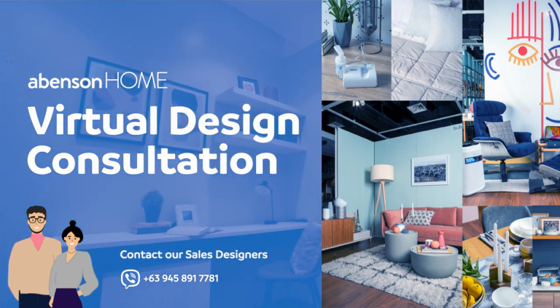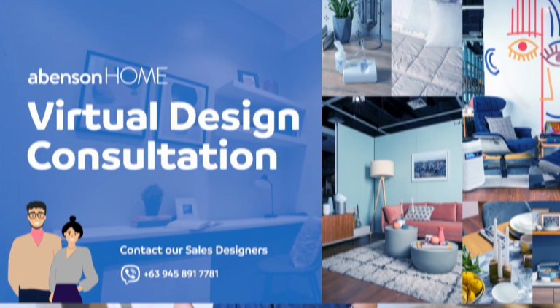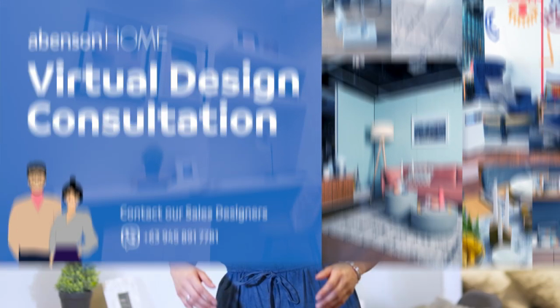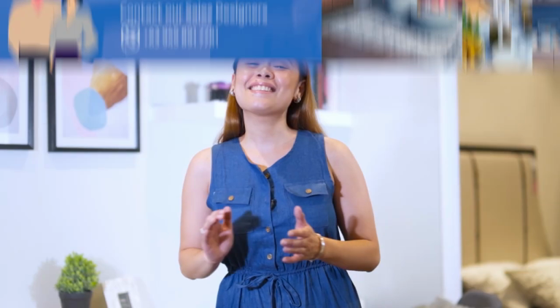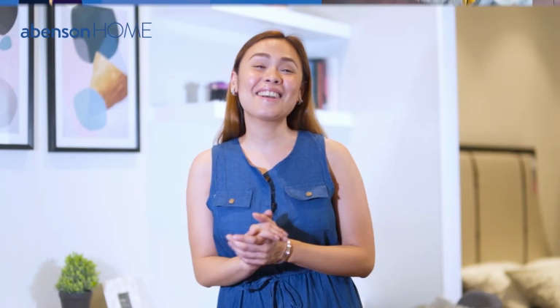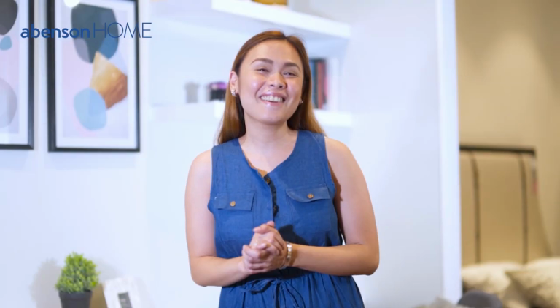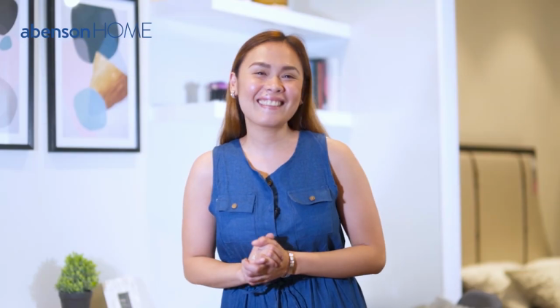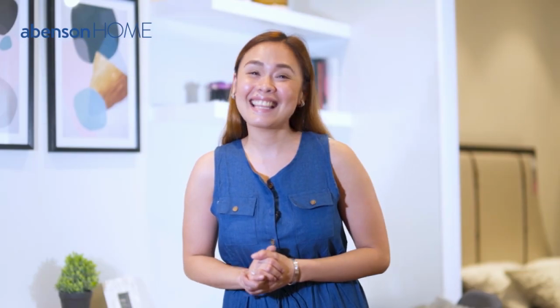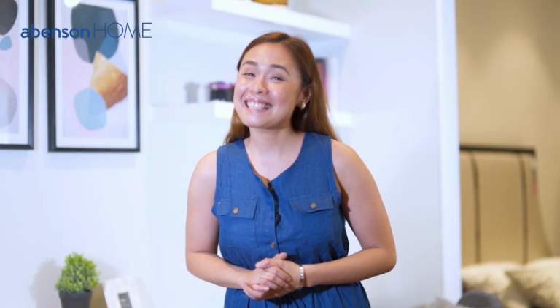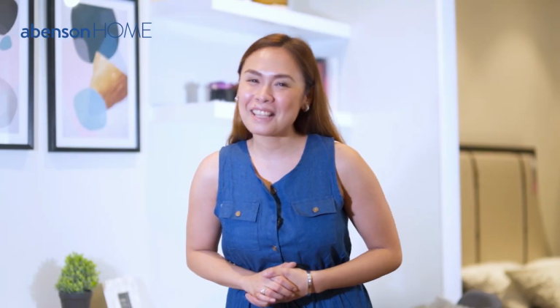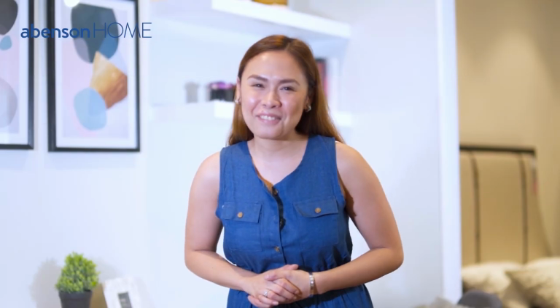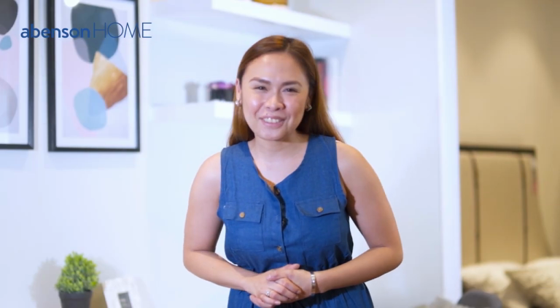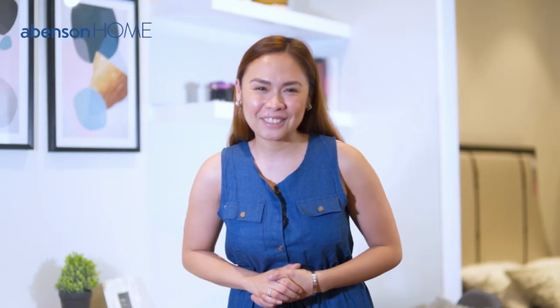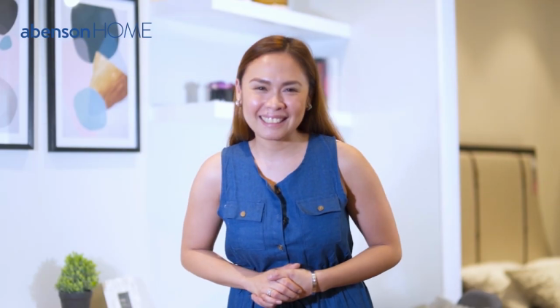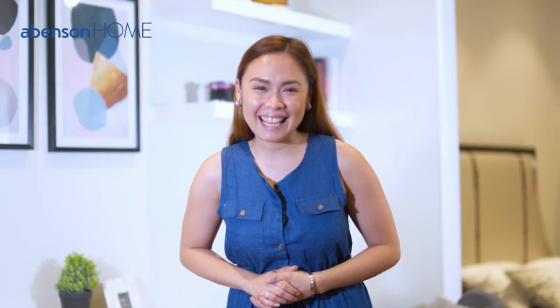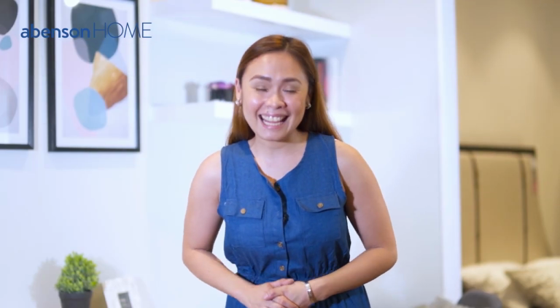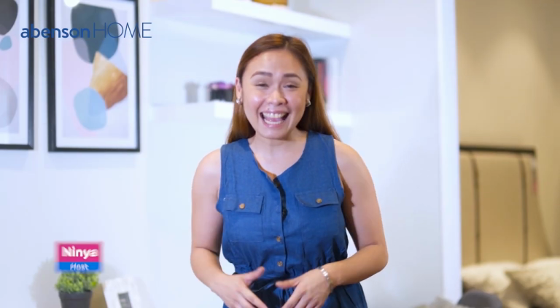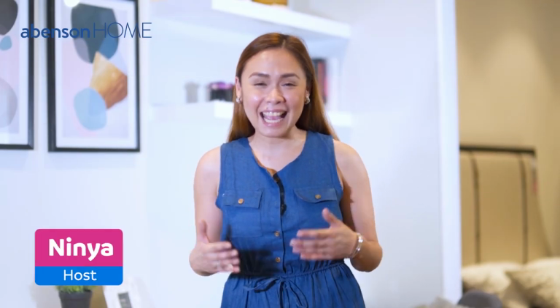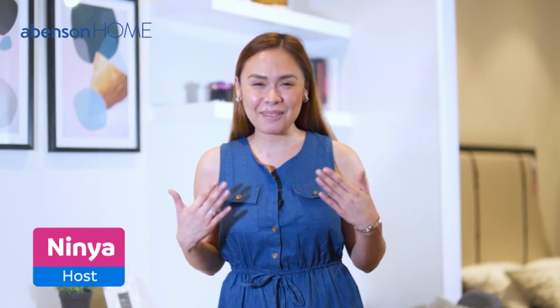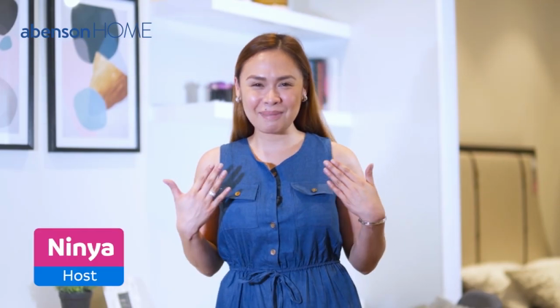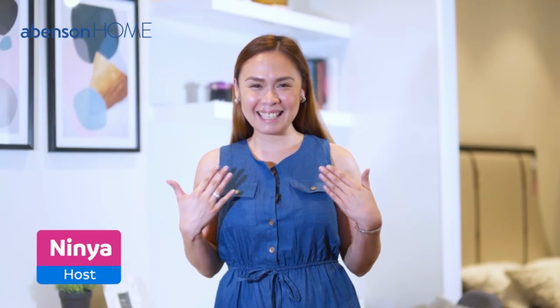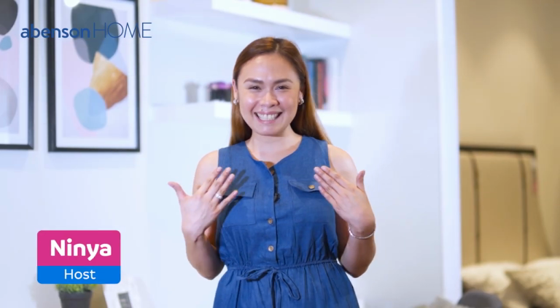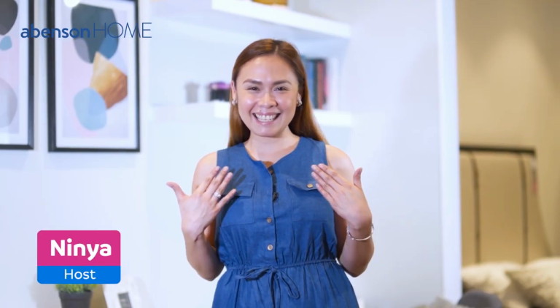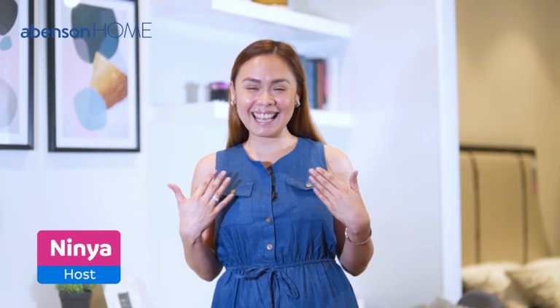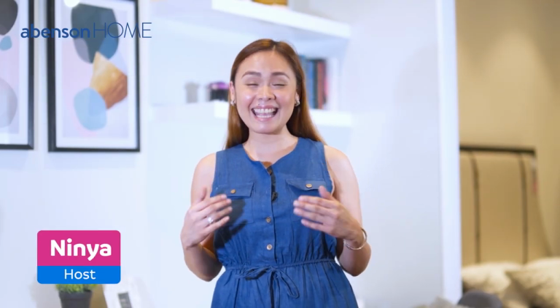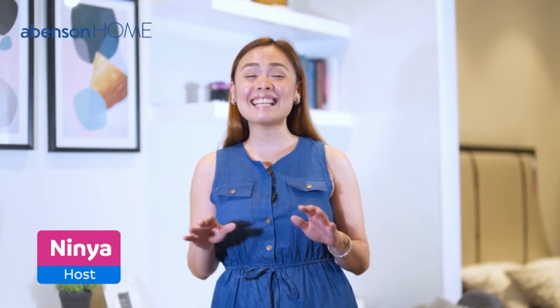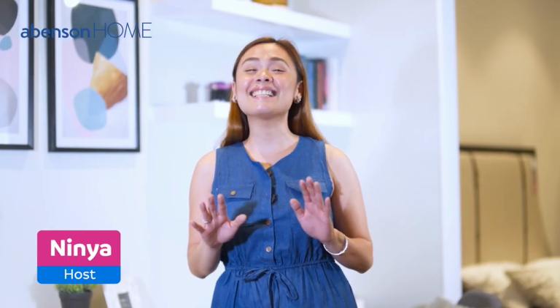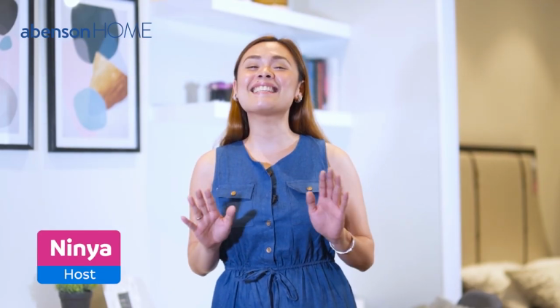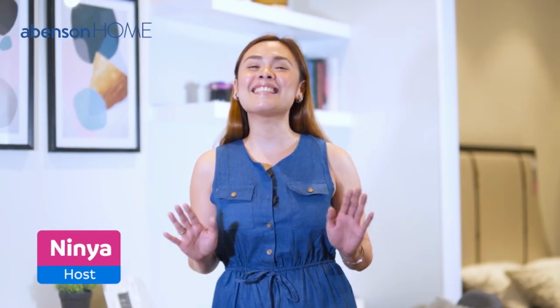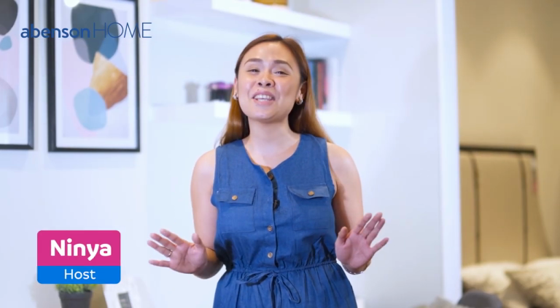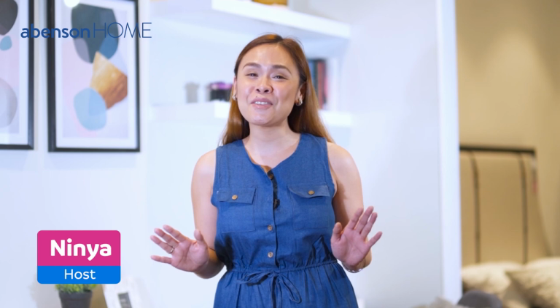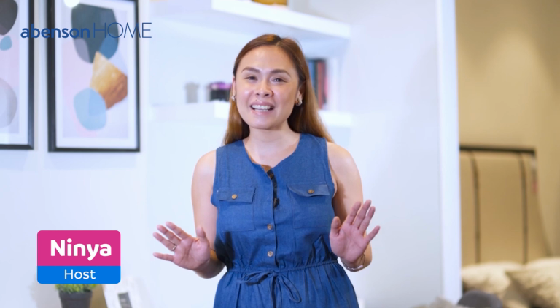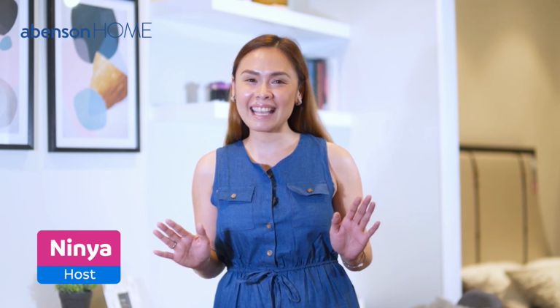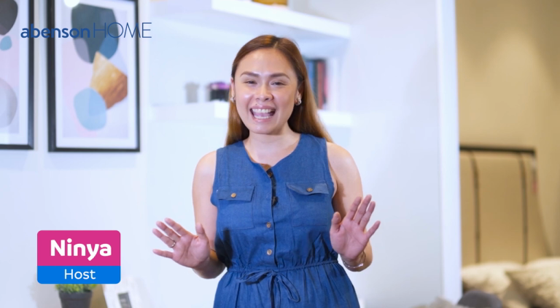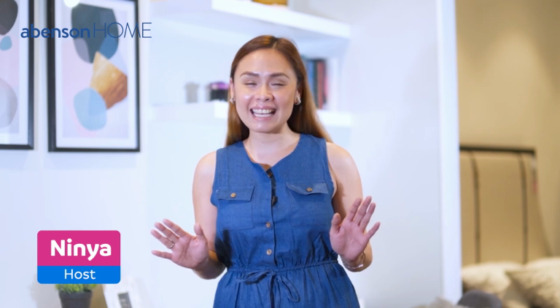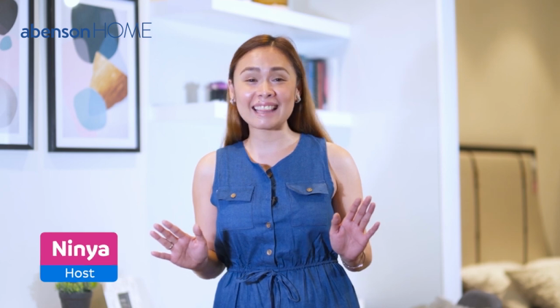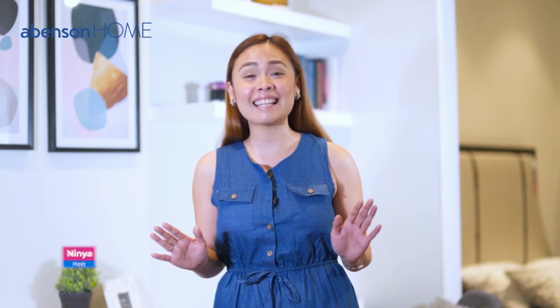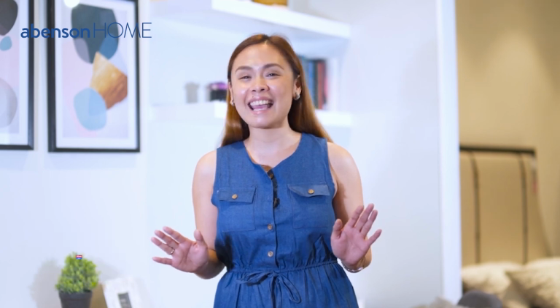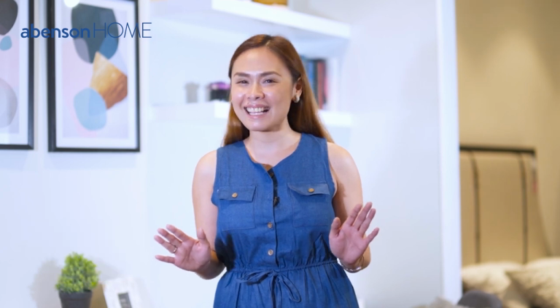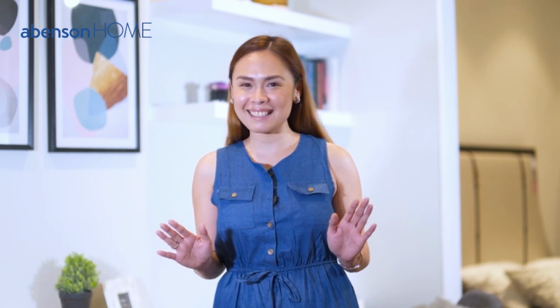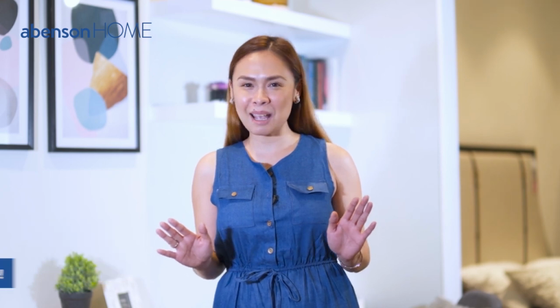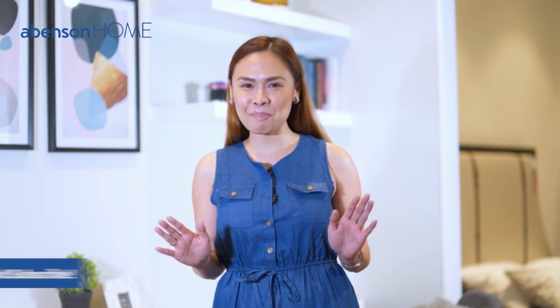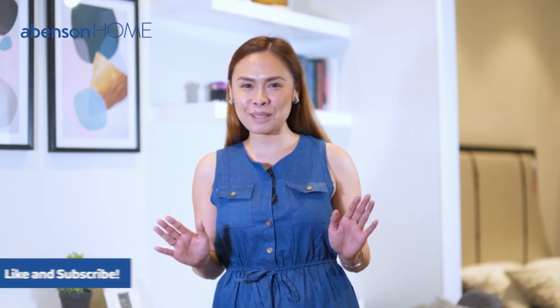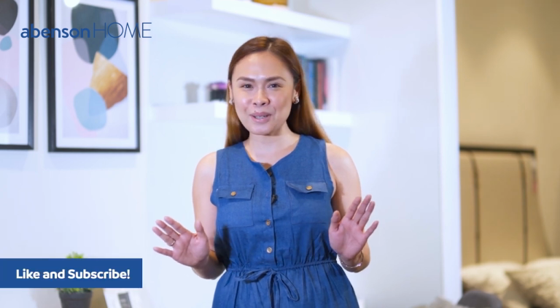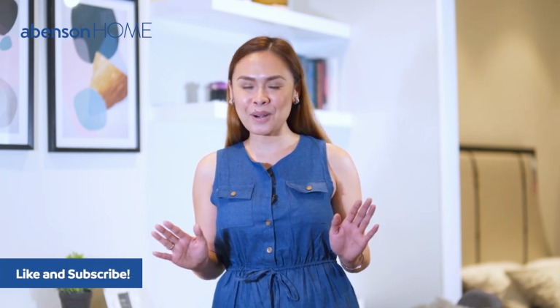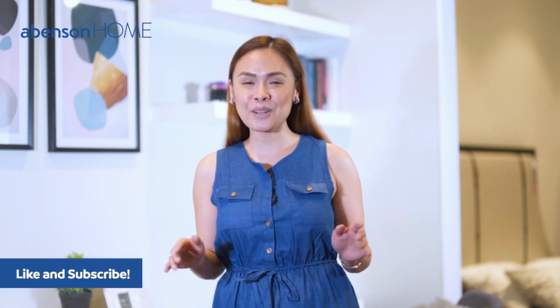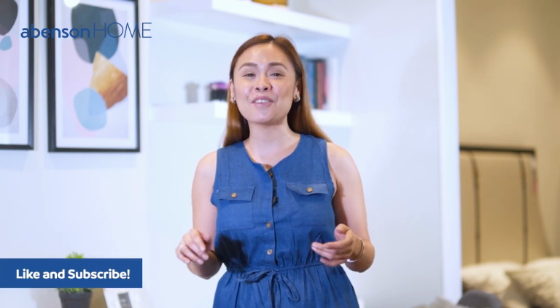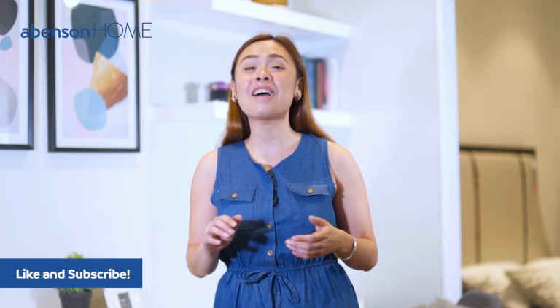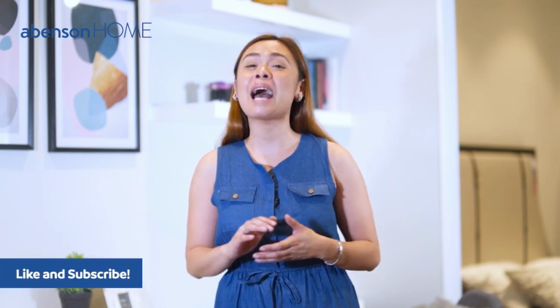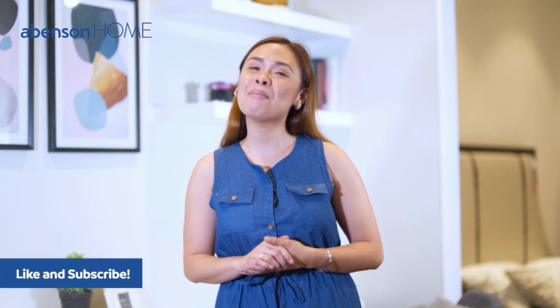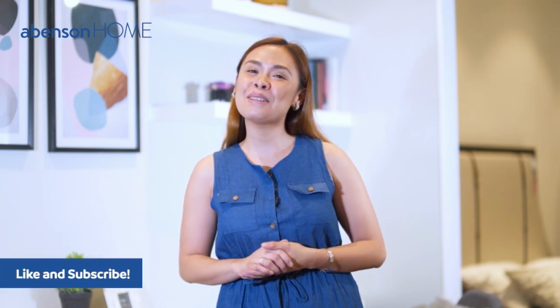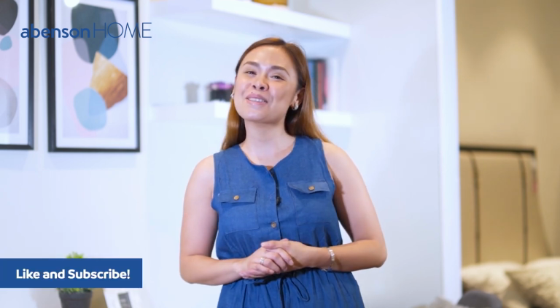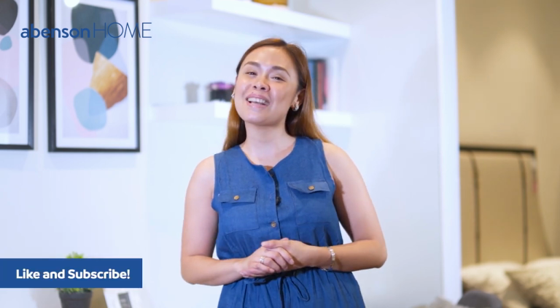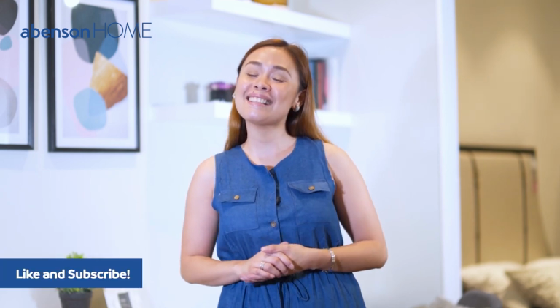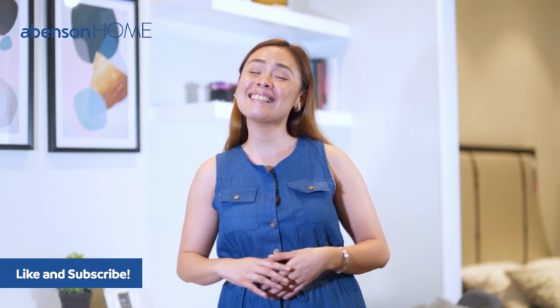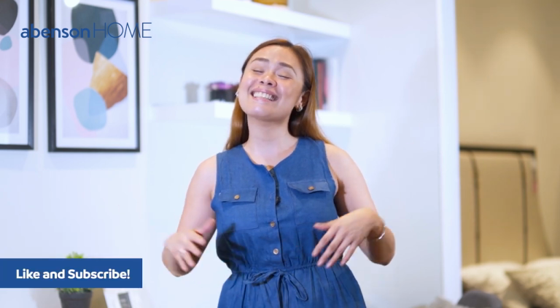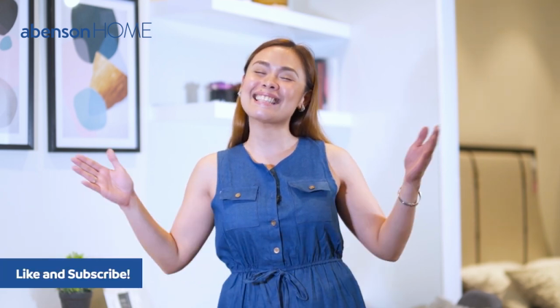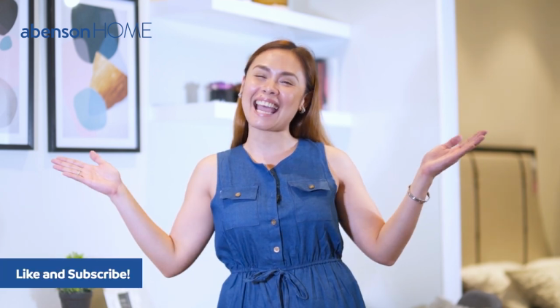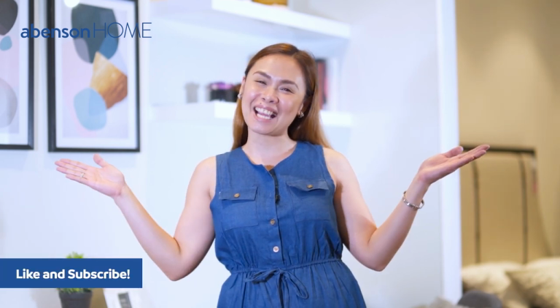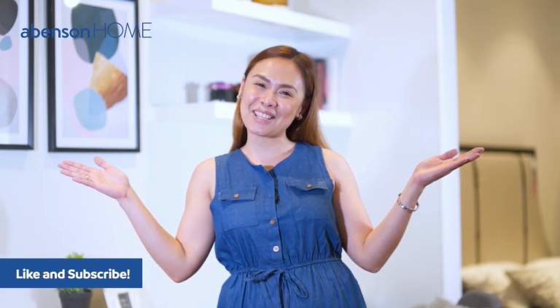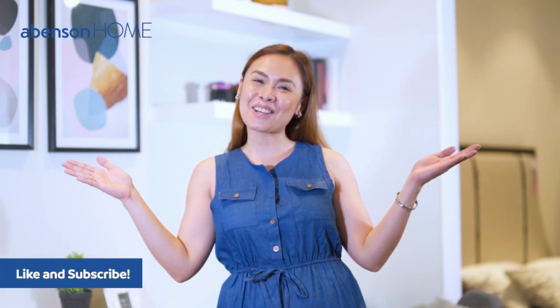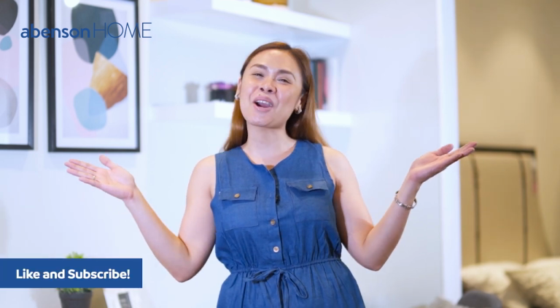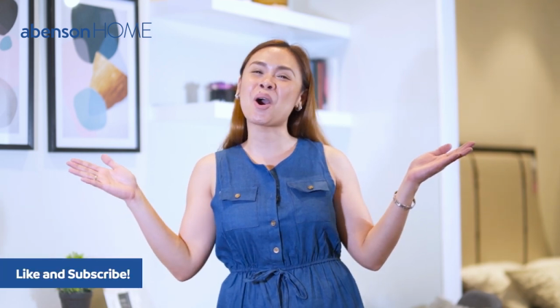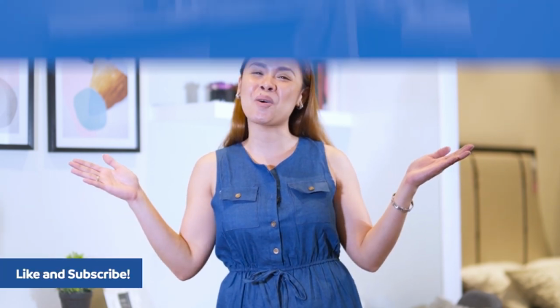So that's it for today. I'm Nina and I'll see you again in the next episode of Abinson Style Your Home.